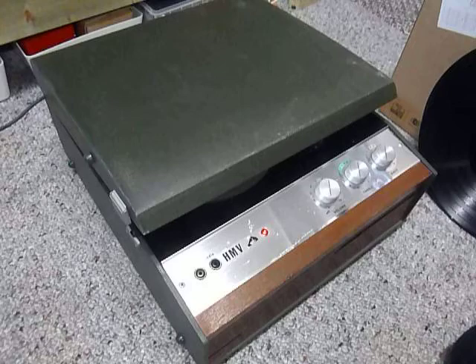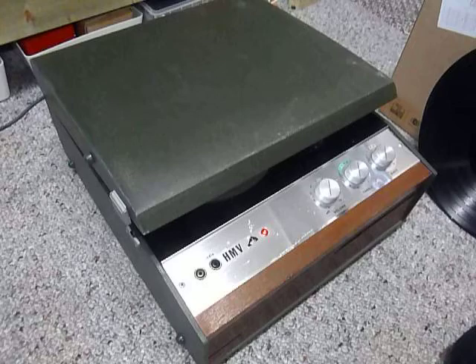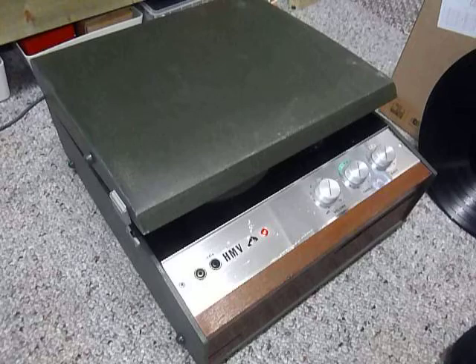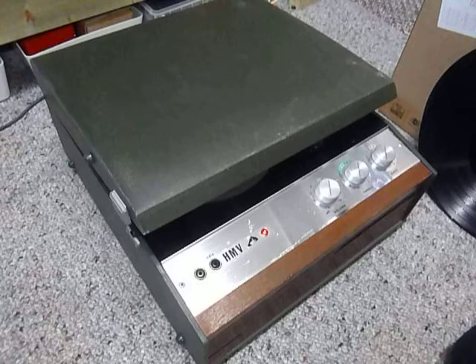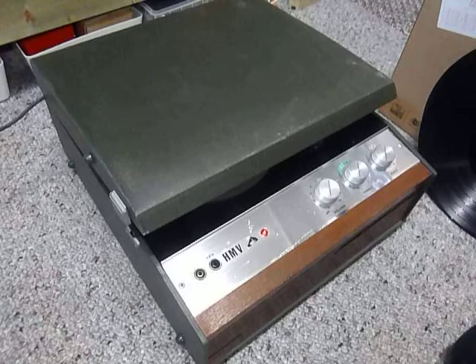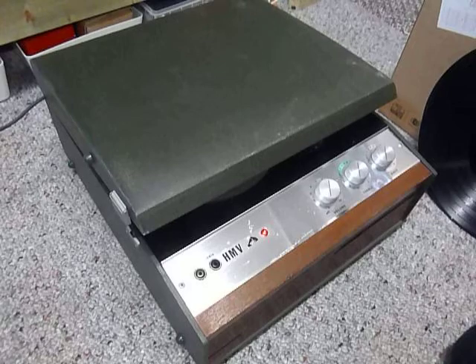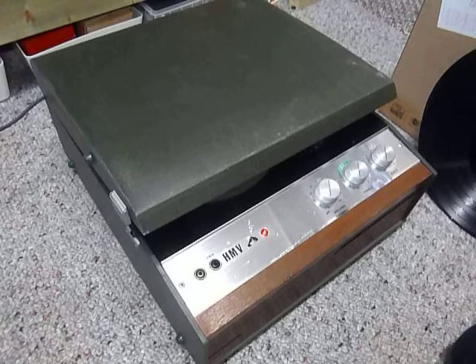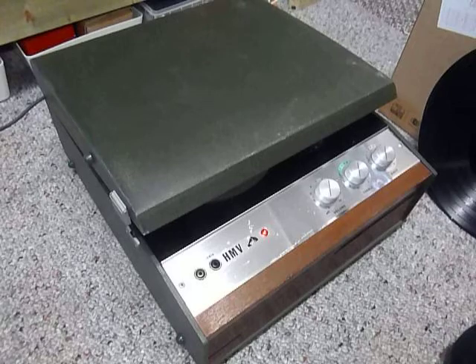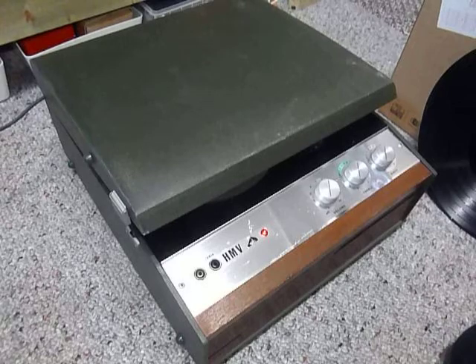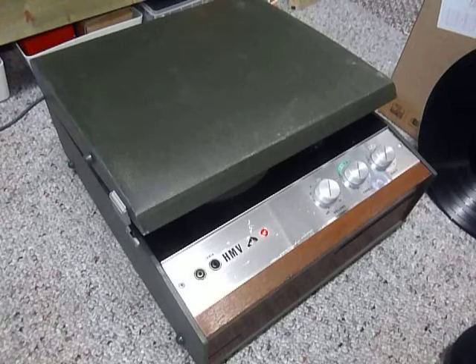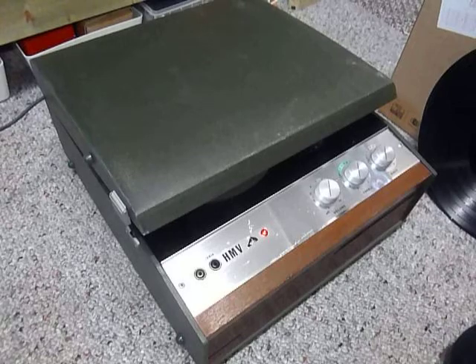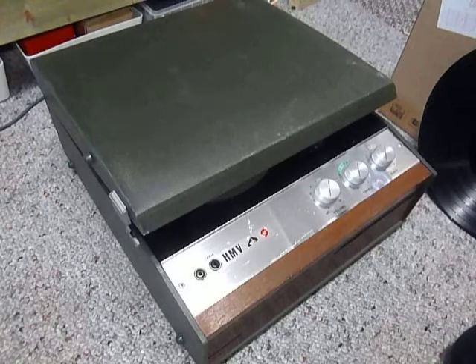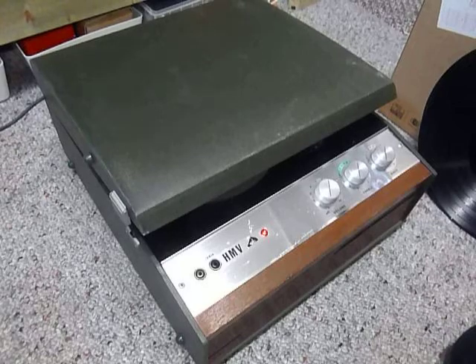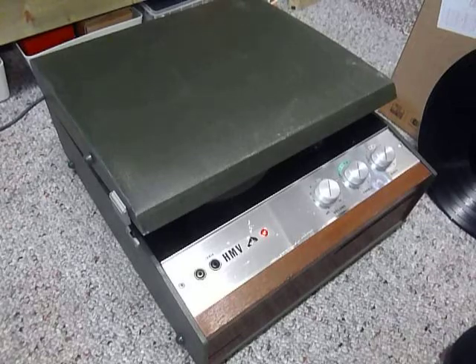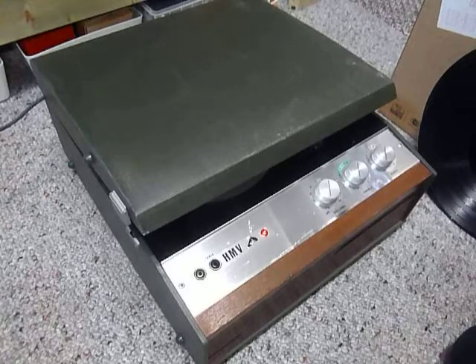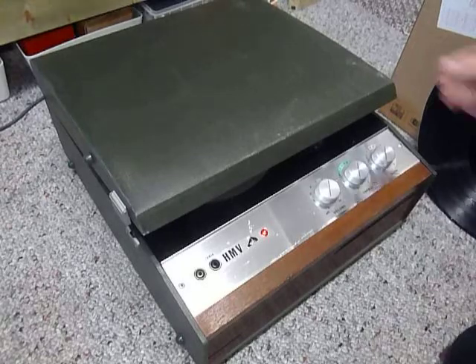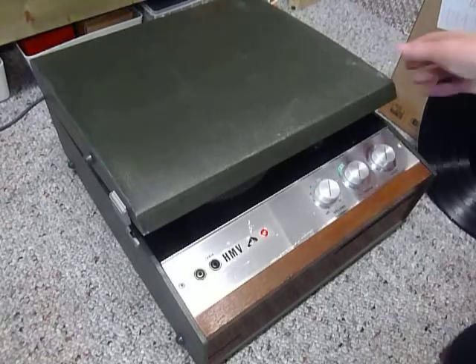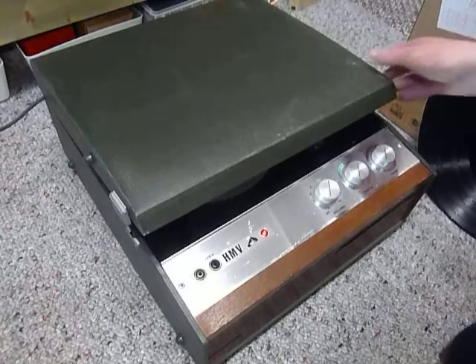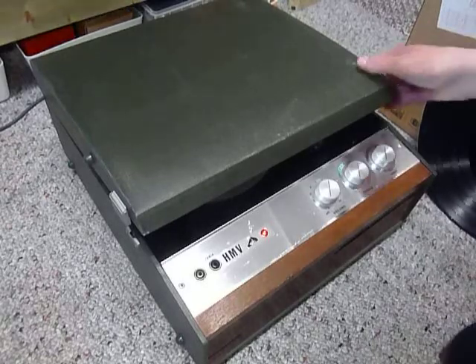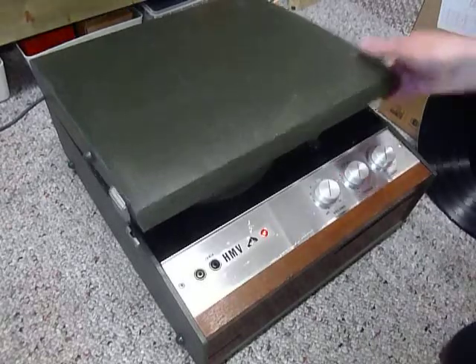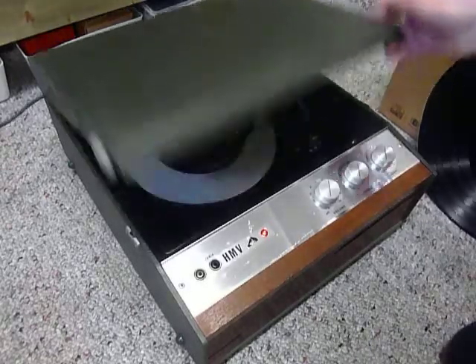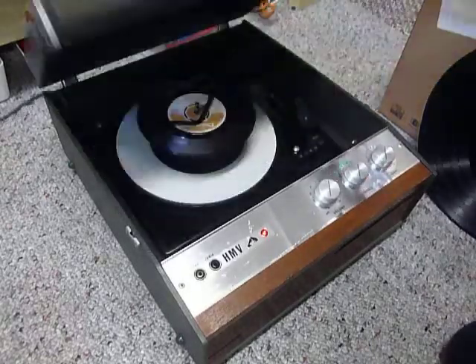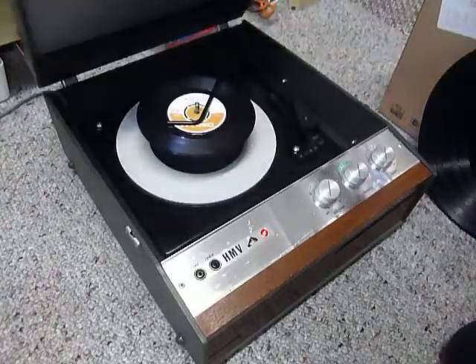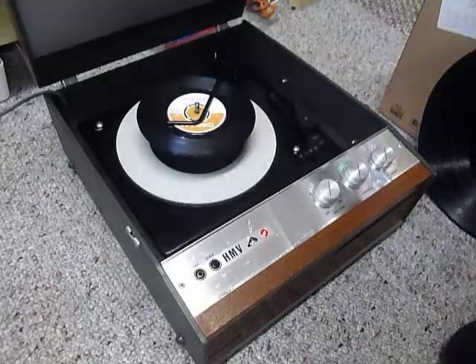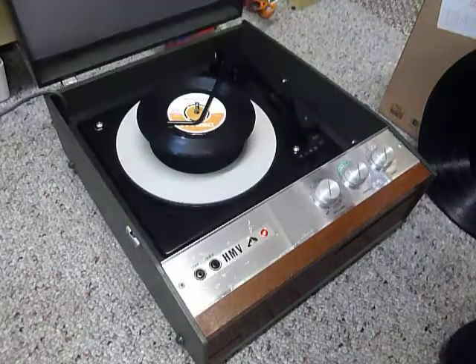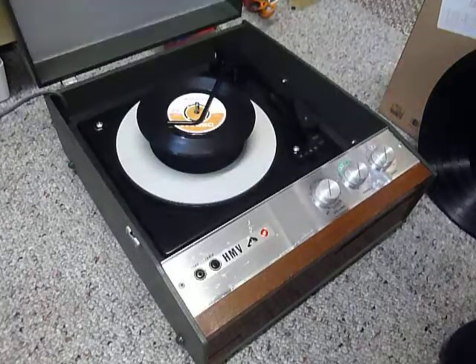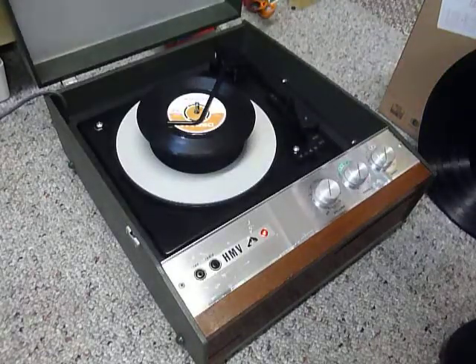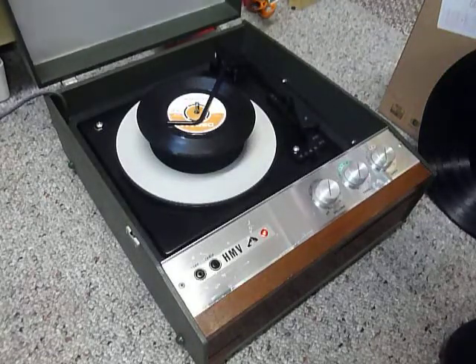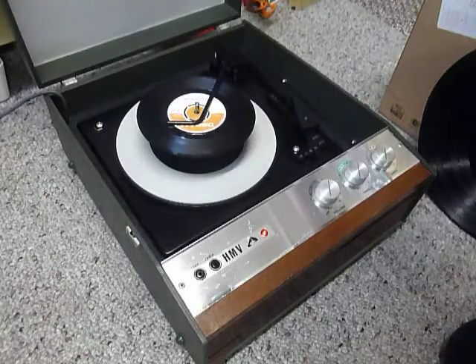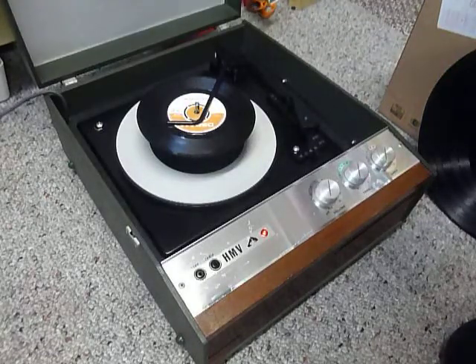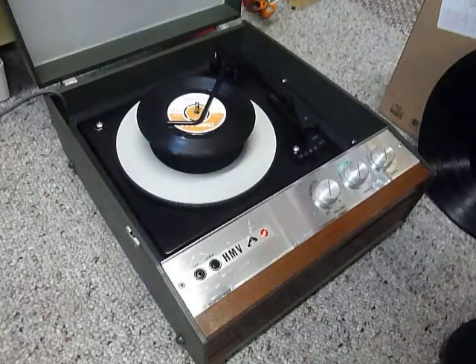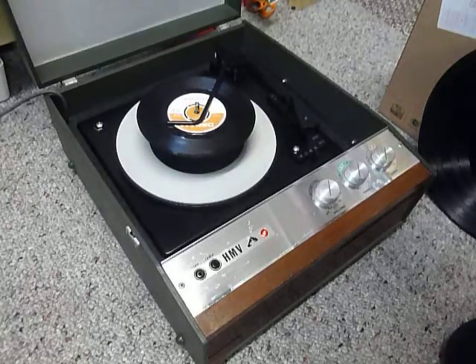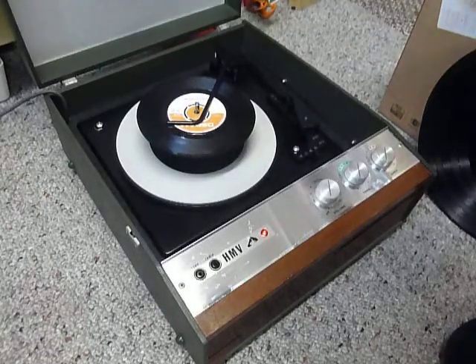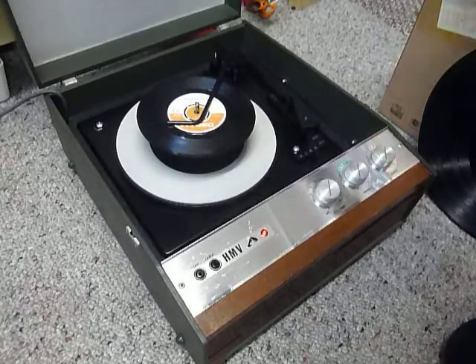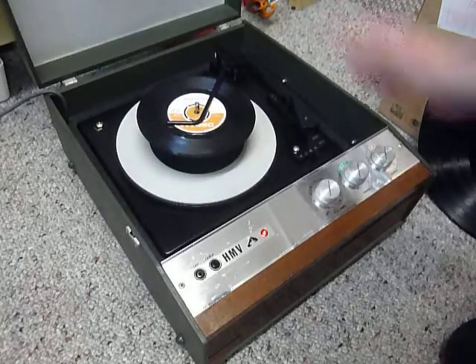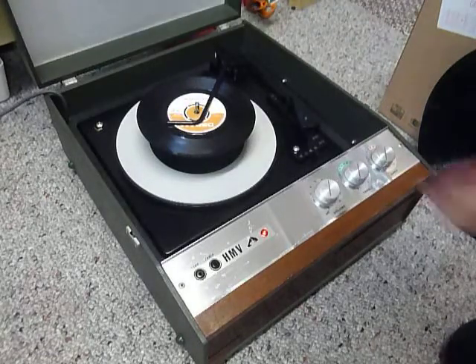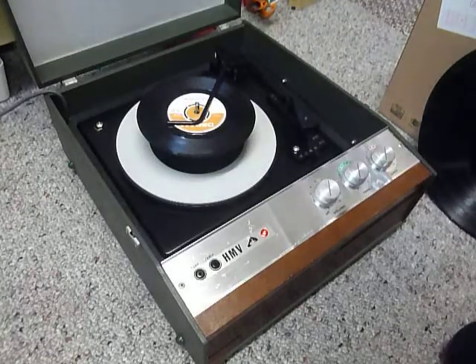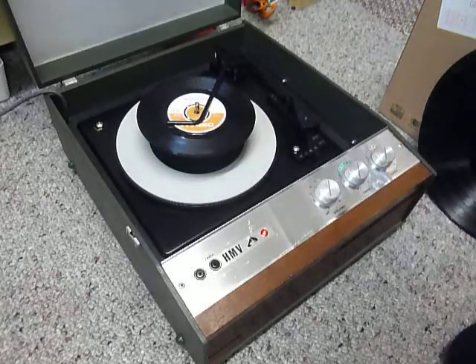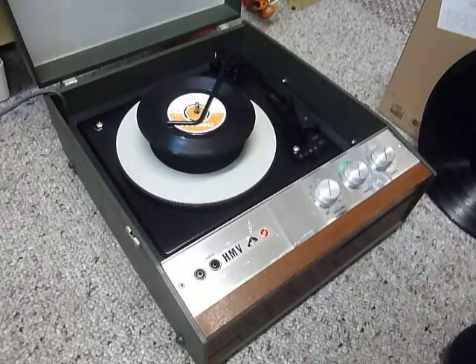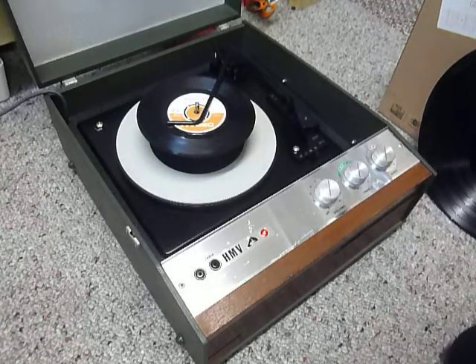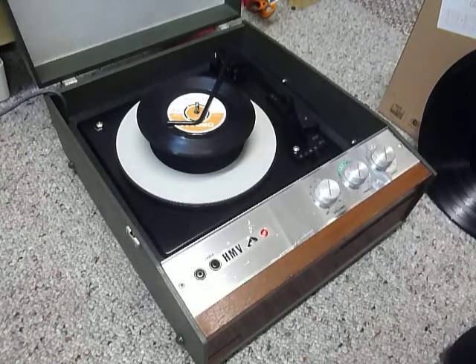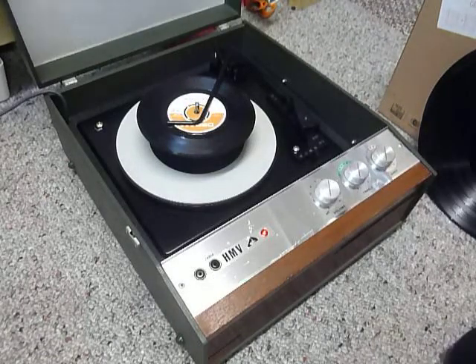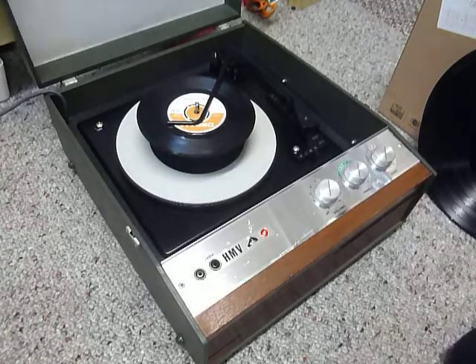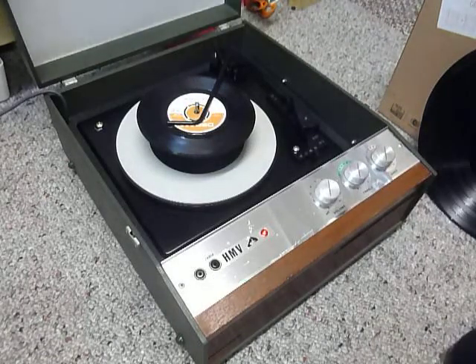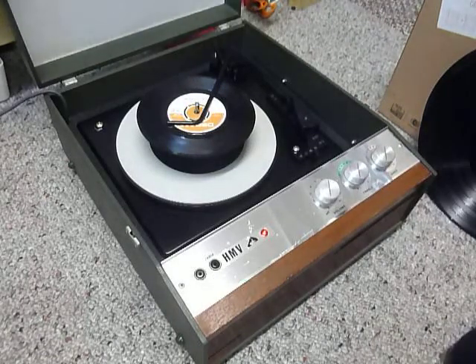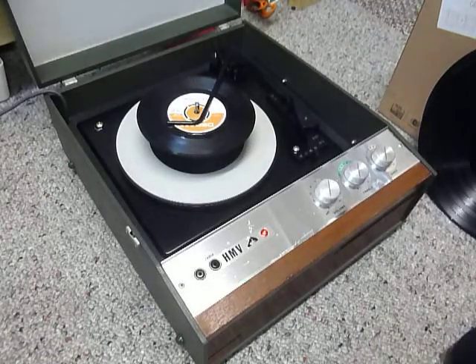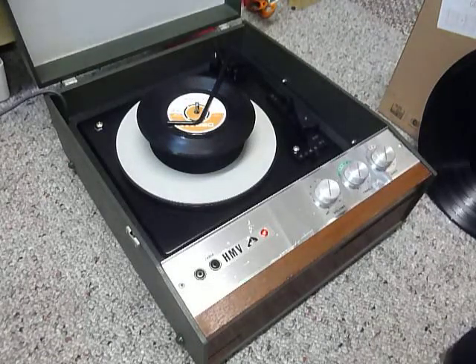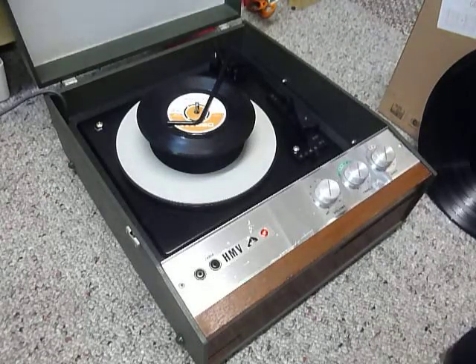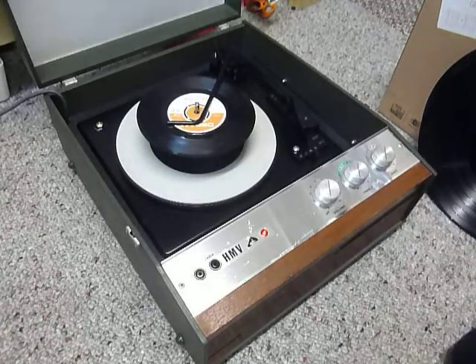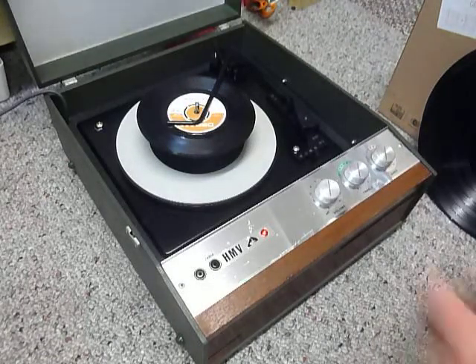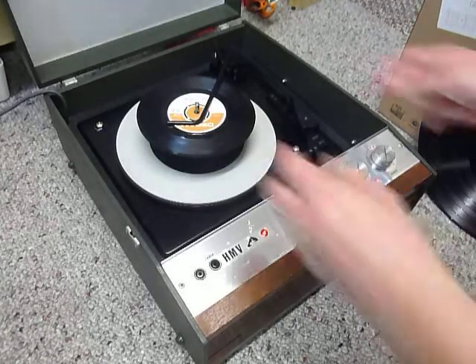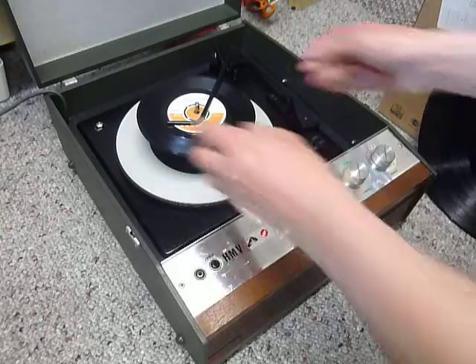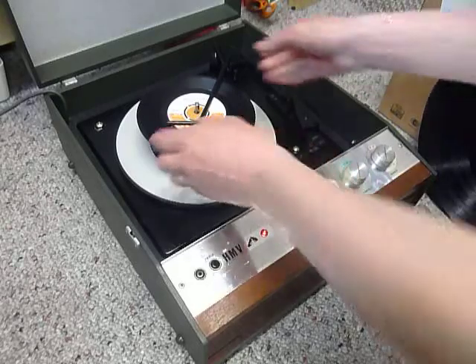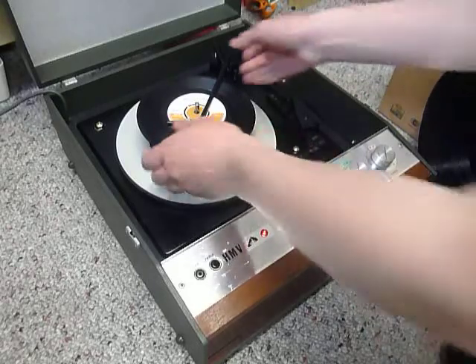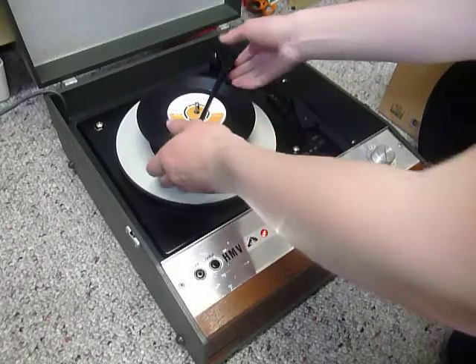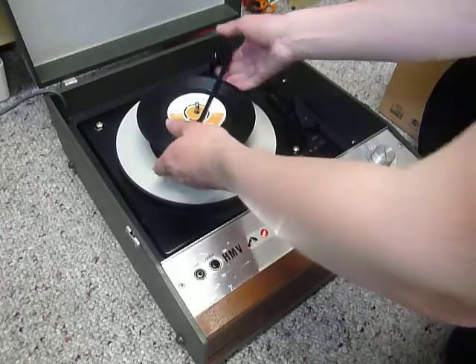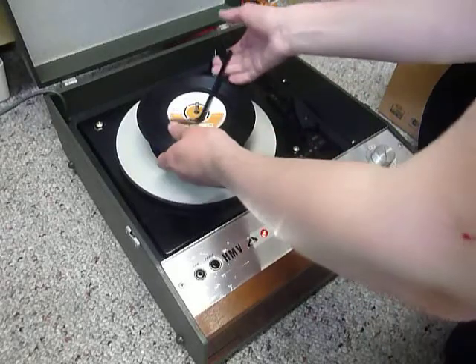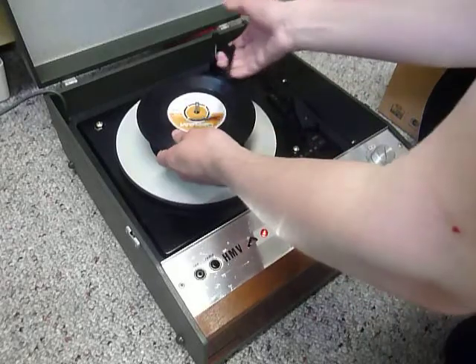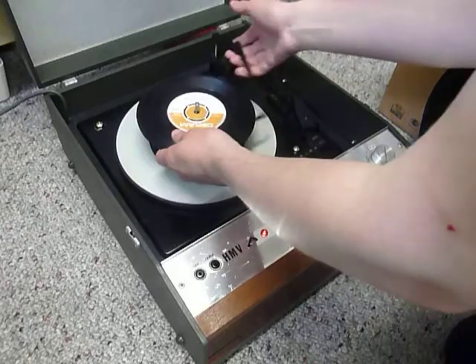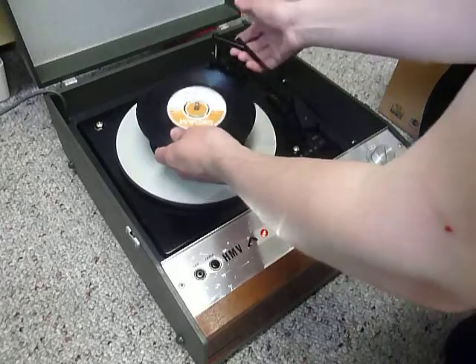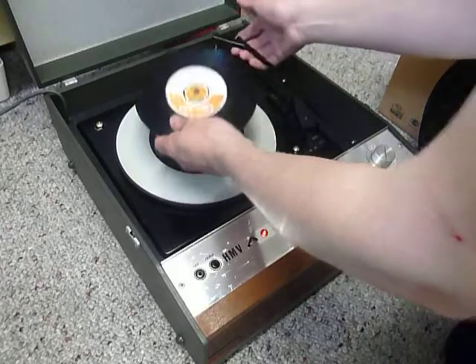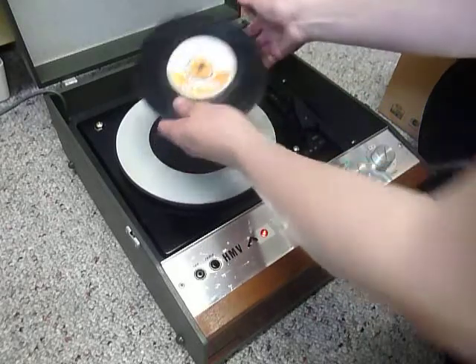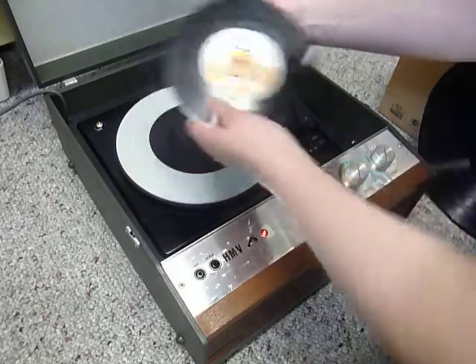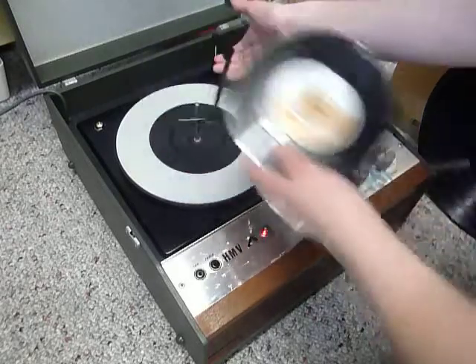This is a demonstration video of the HMV Record Player. I'm just going to show you how to use it so you'll be familiar with it when you receive it.